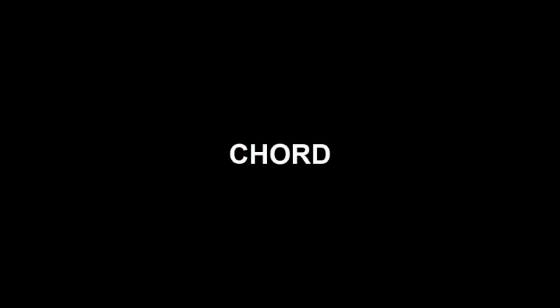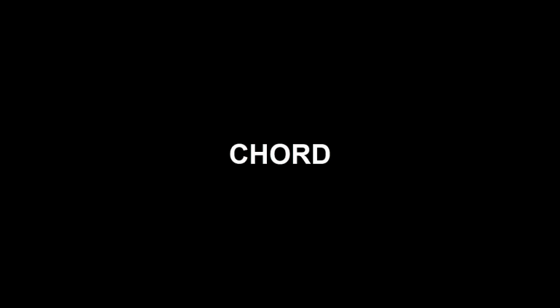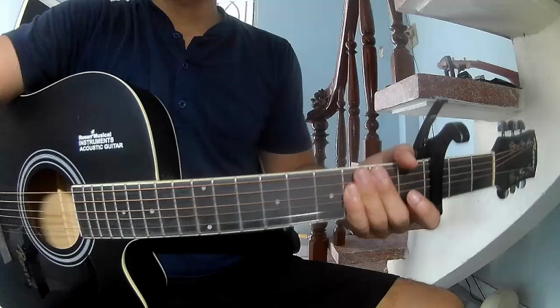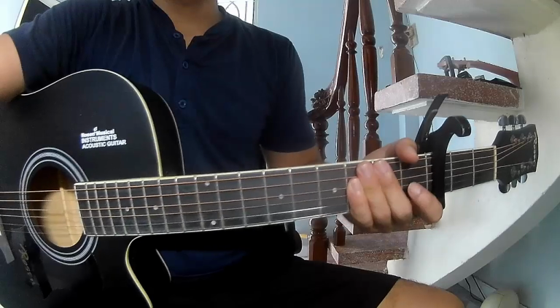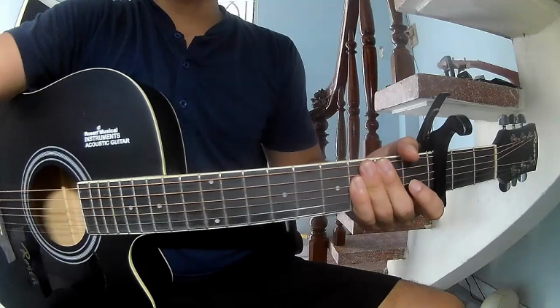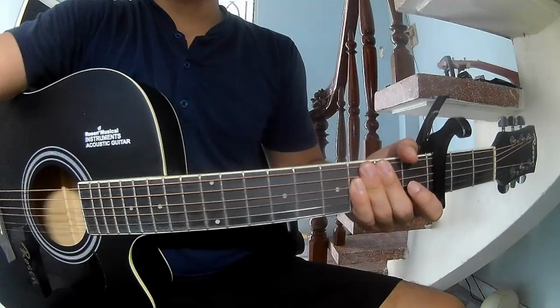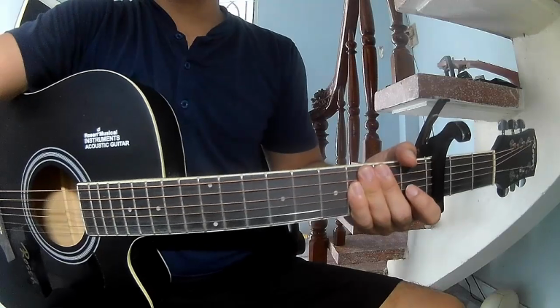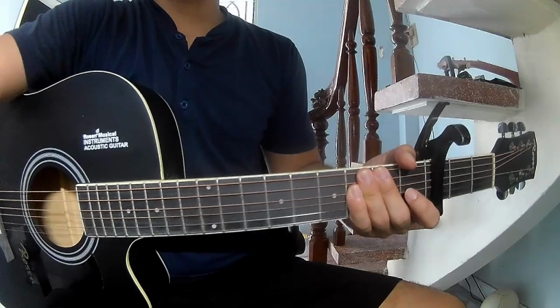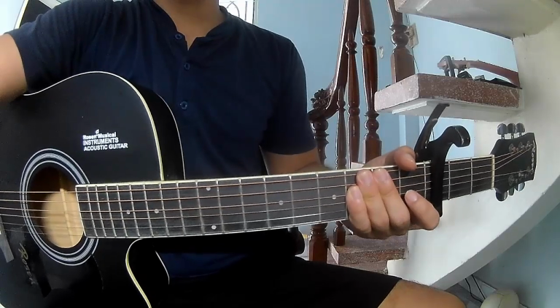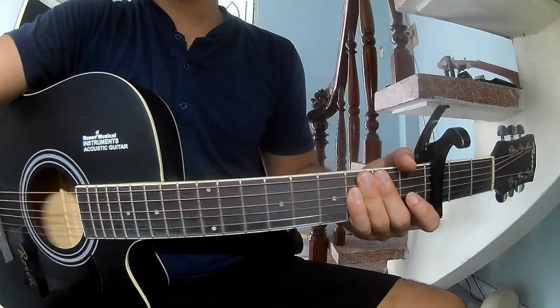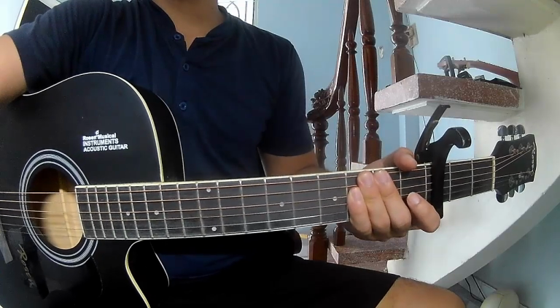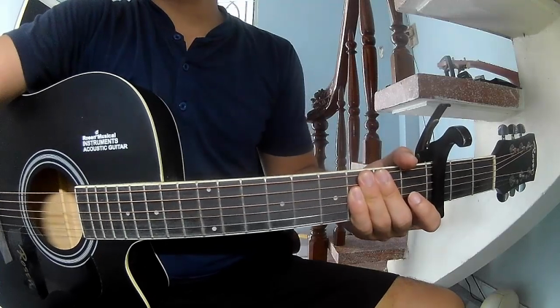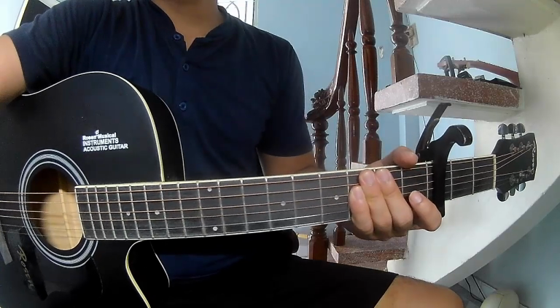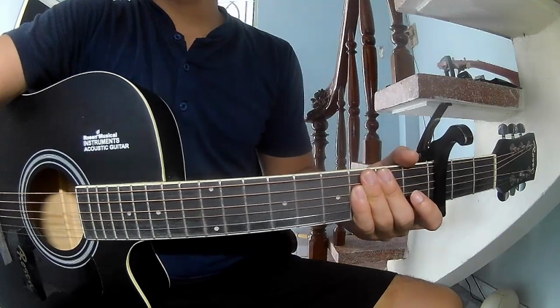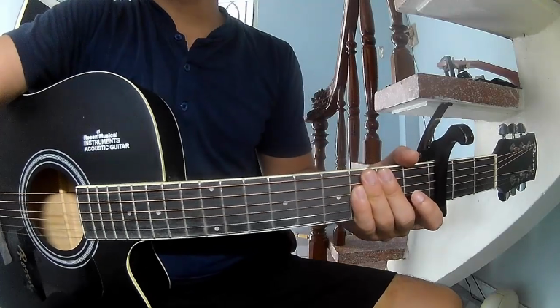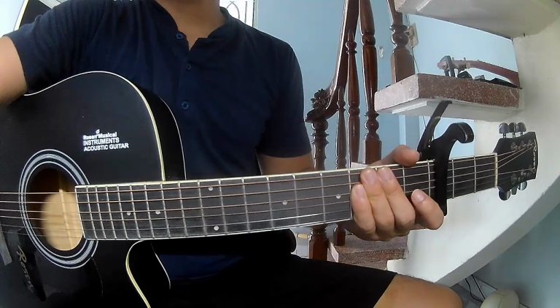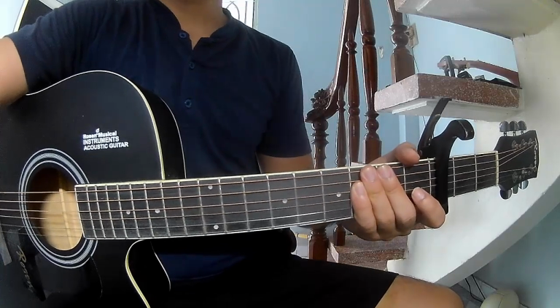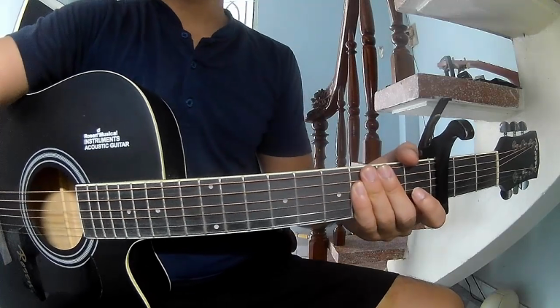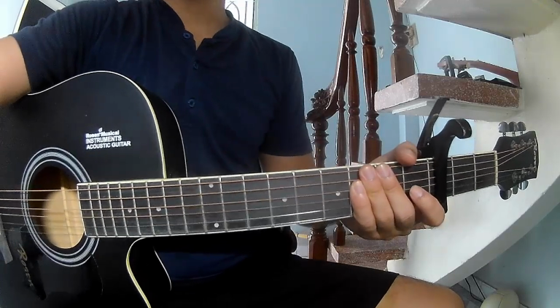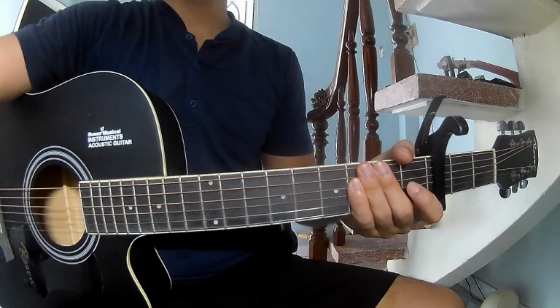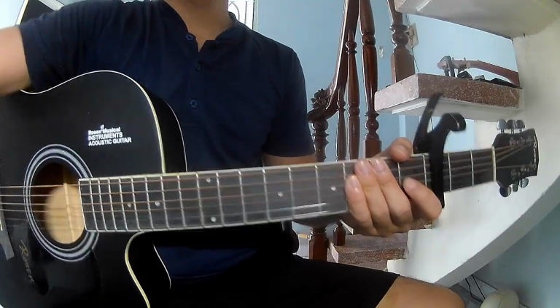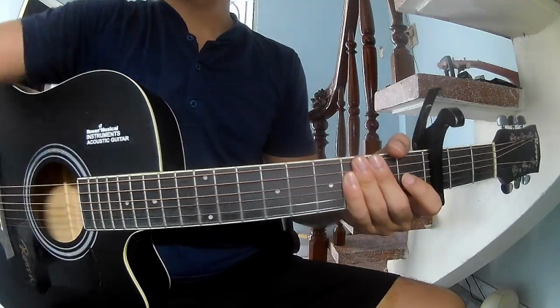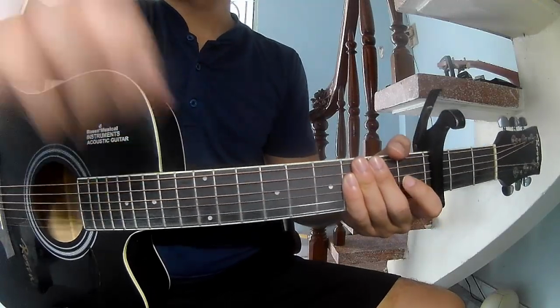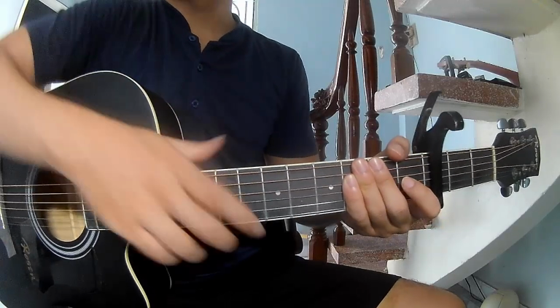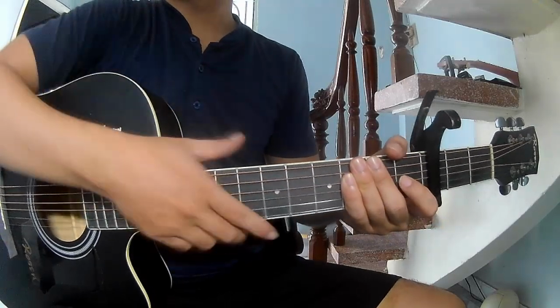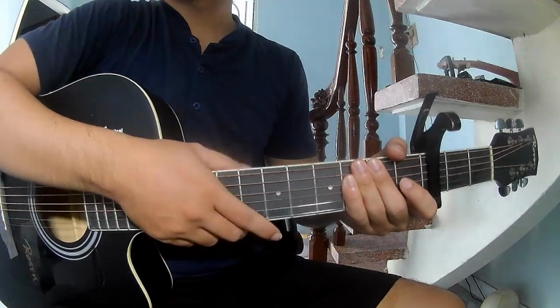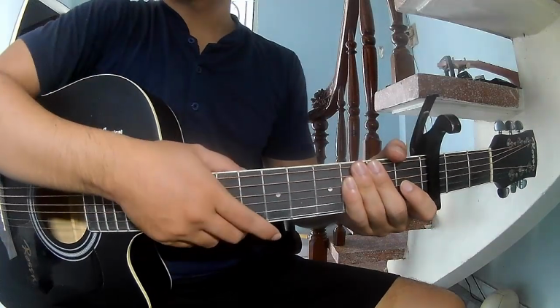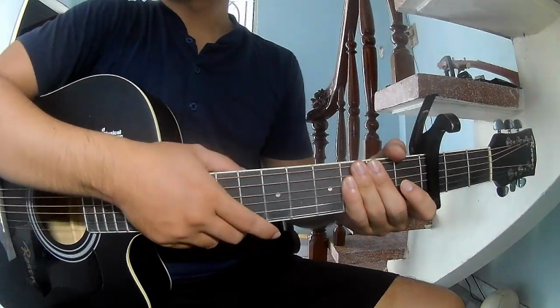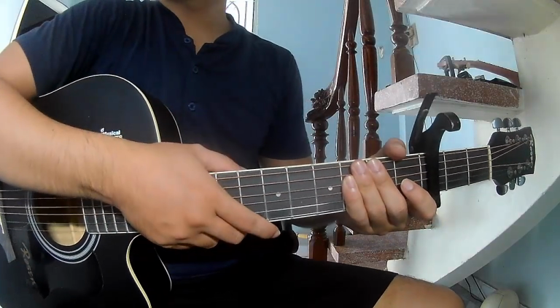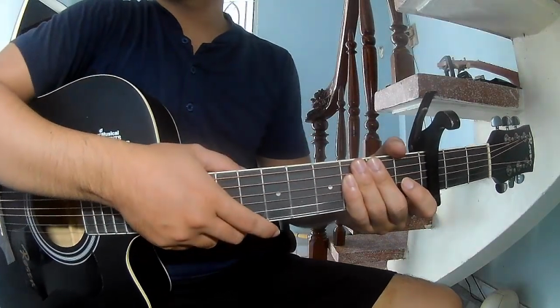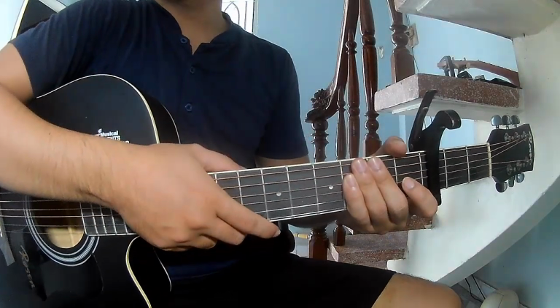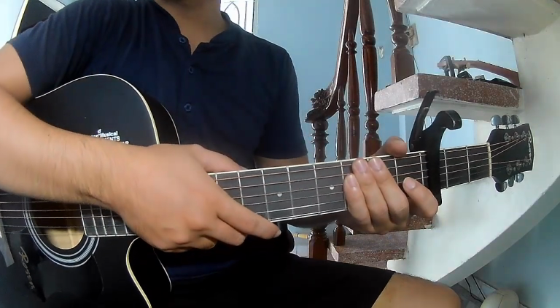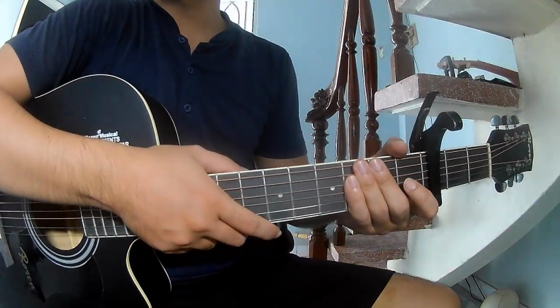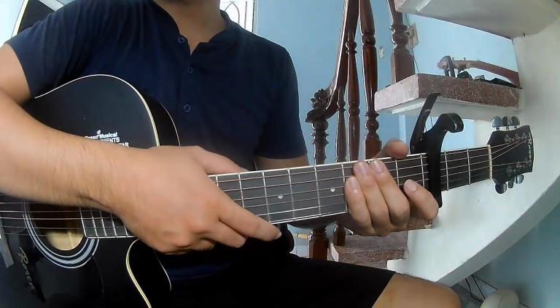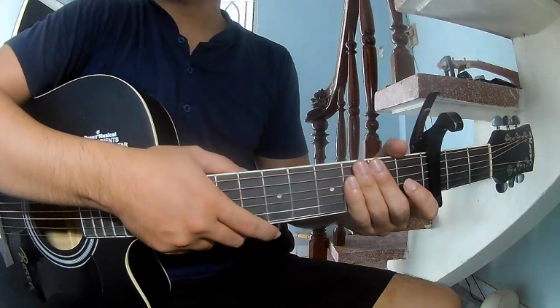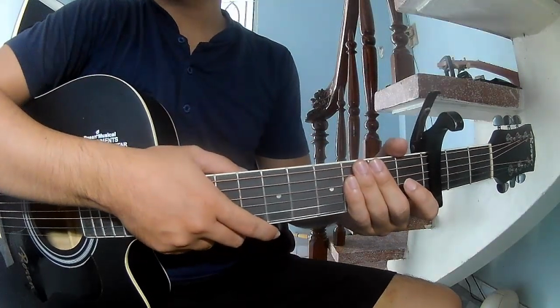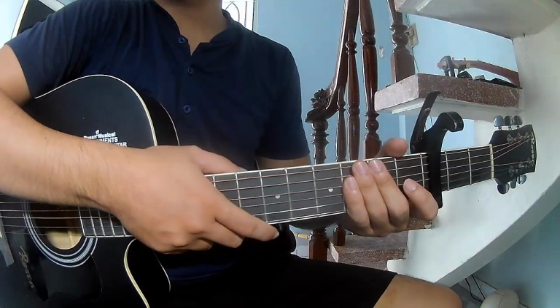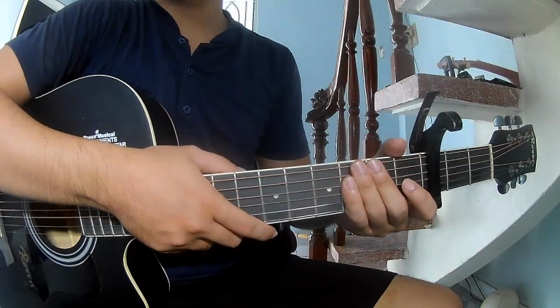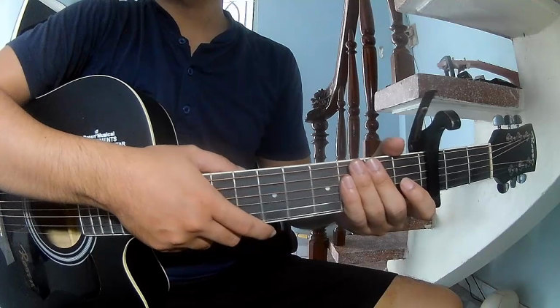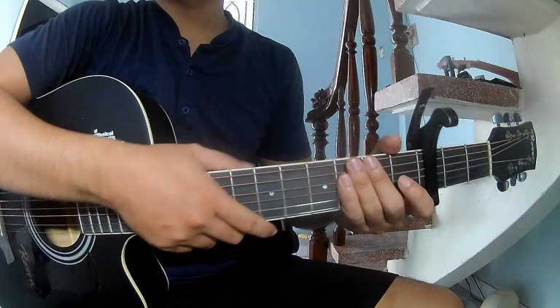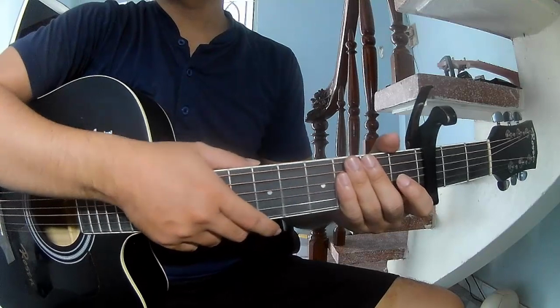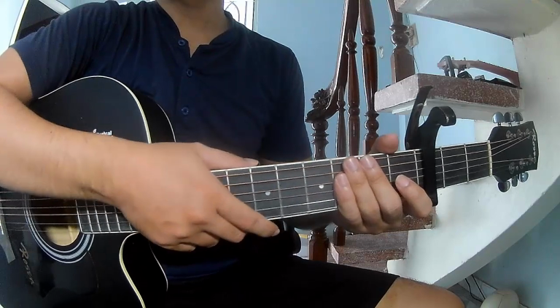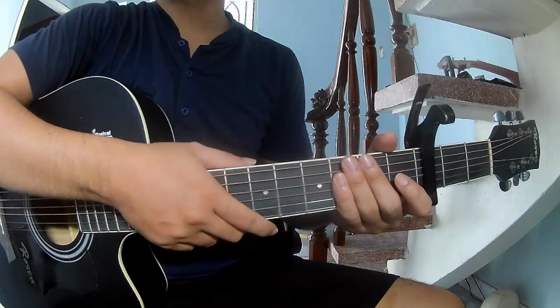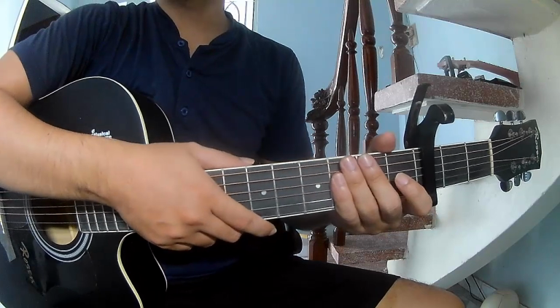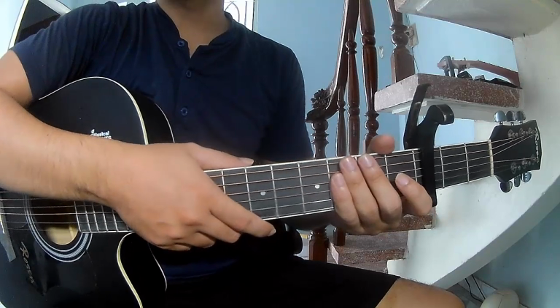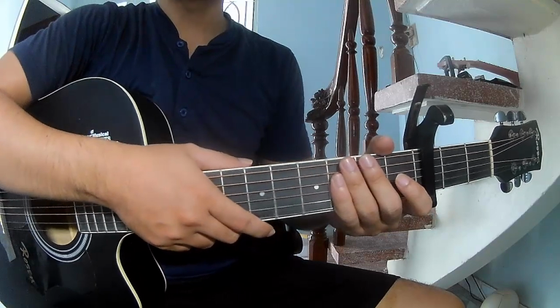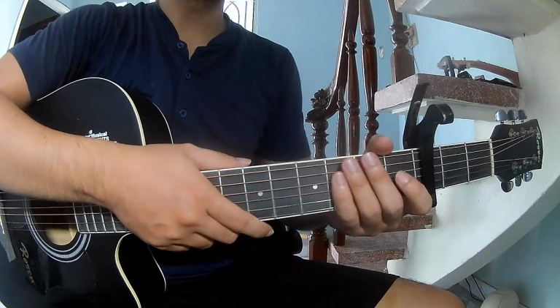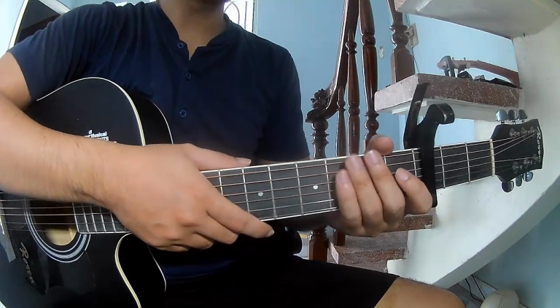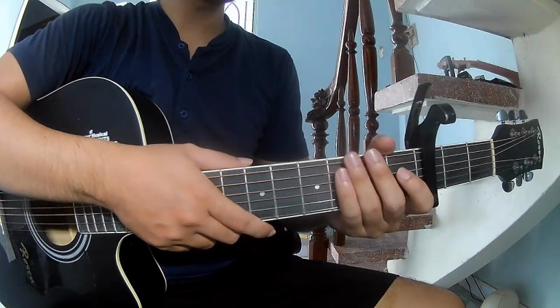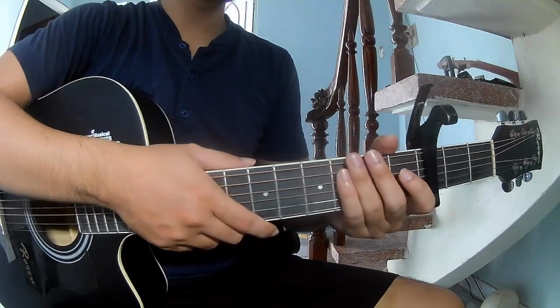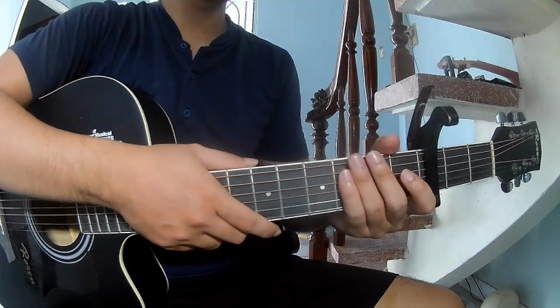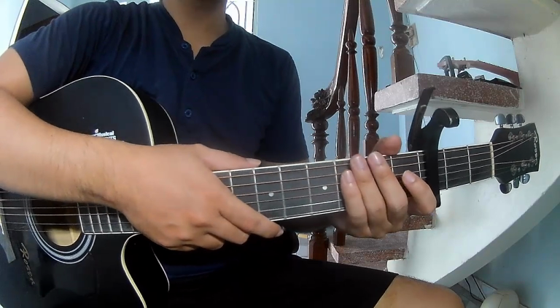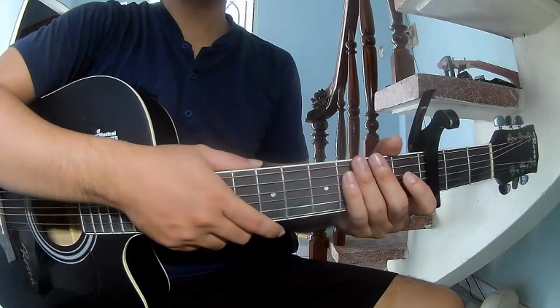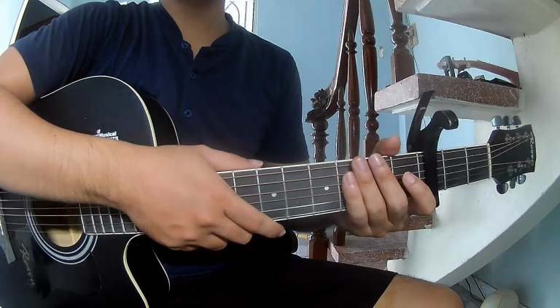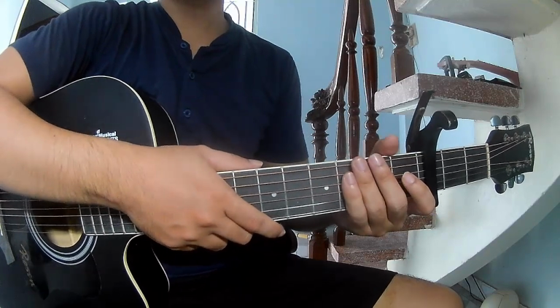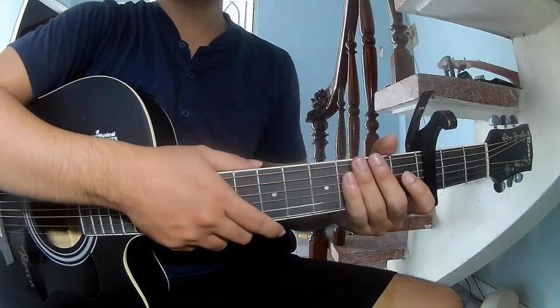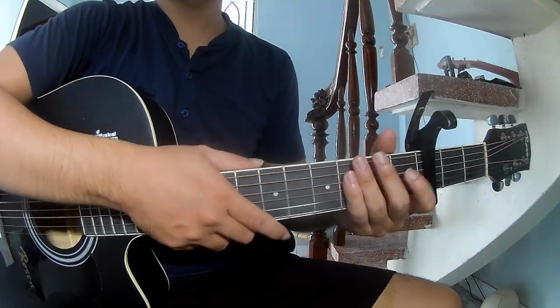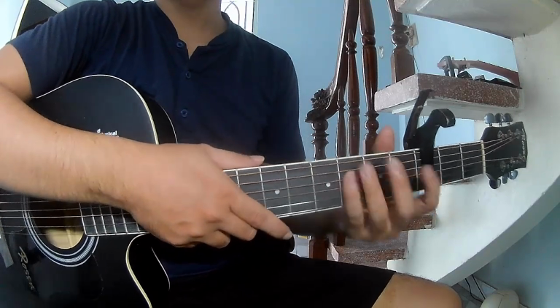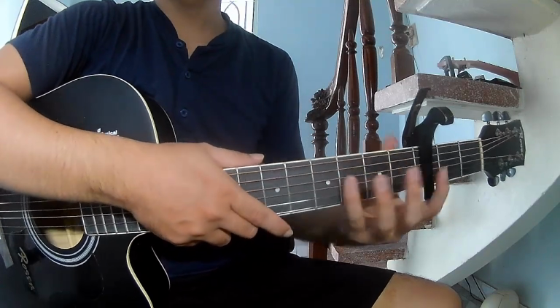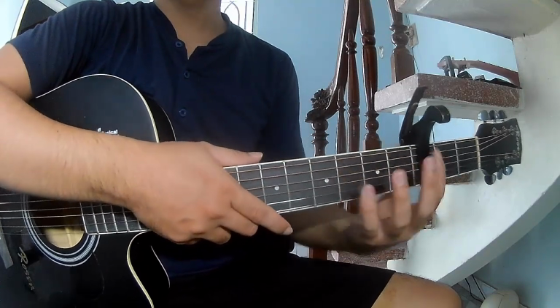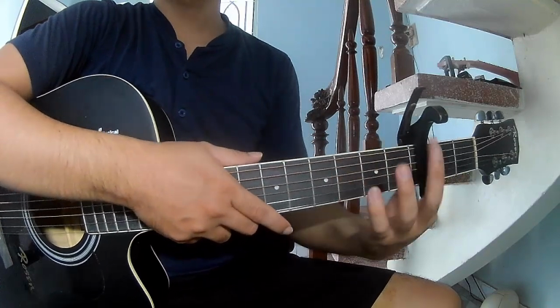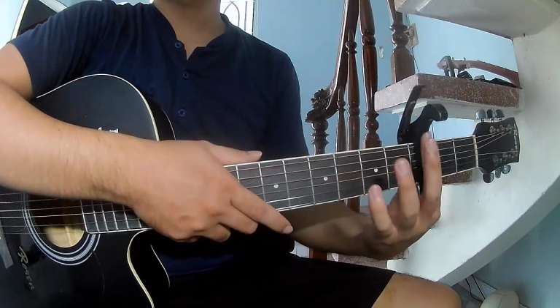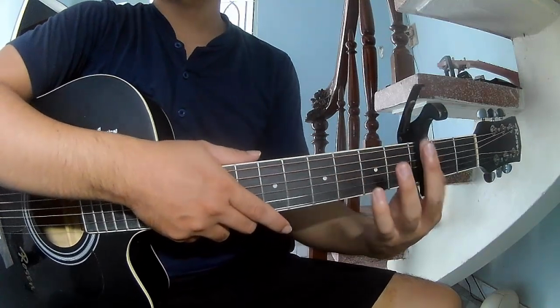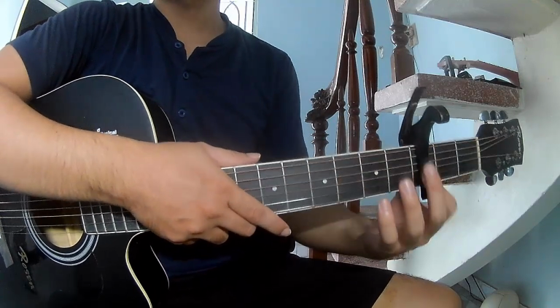Hi everyone, today we share how to play guitar. We are not like bass, try and play. First, see the cable in the third fret.